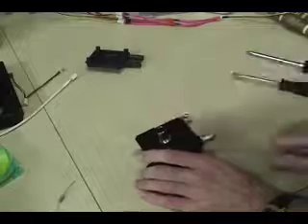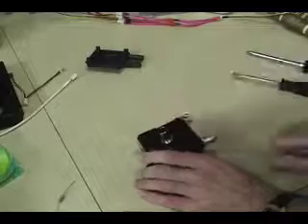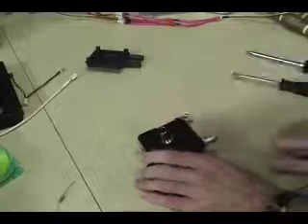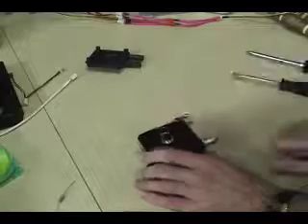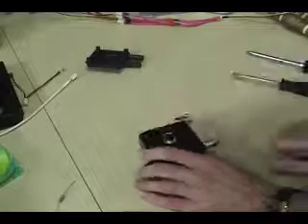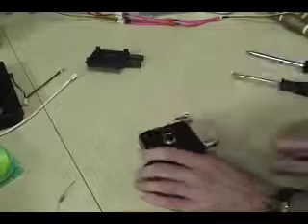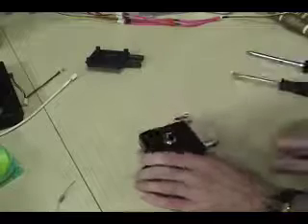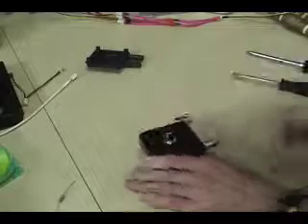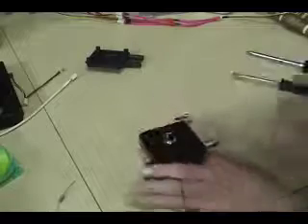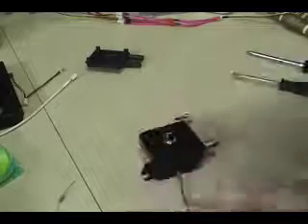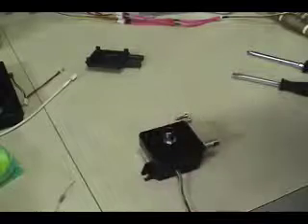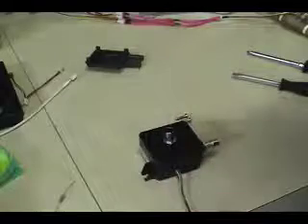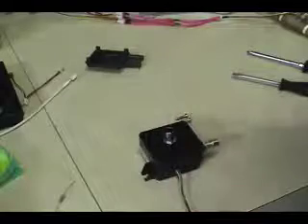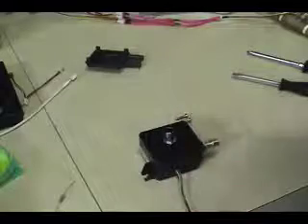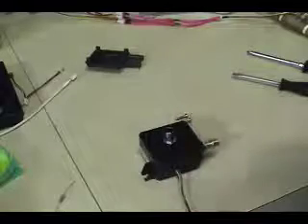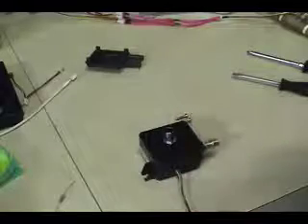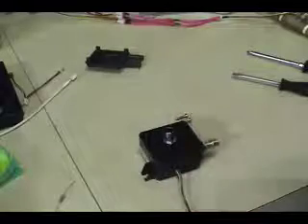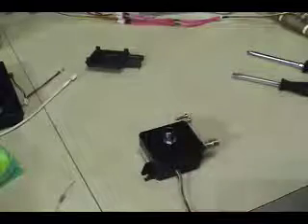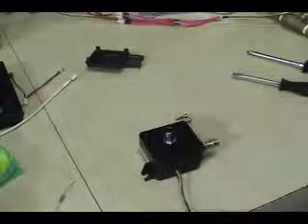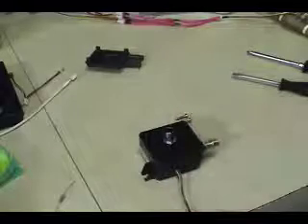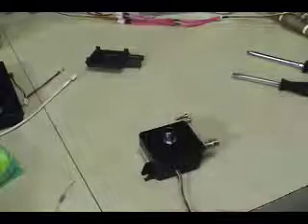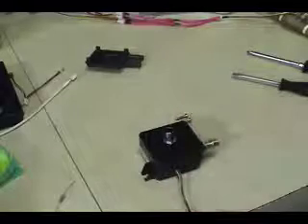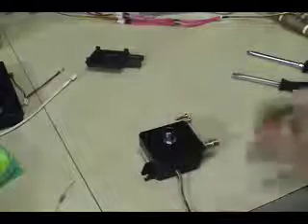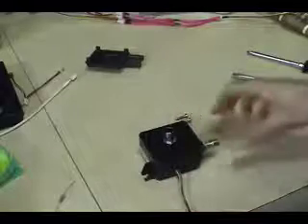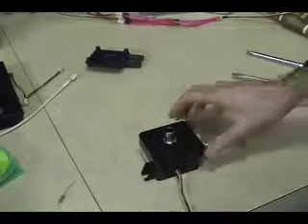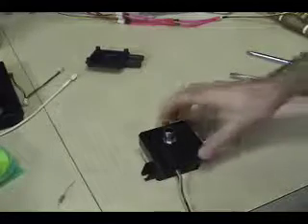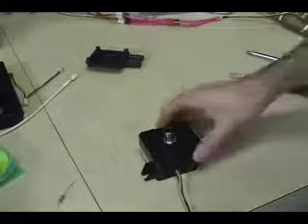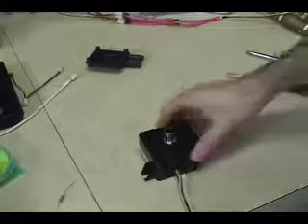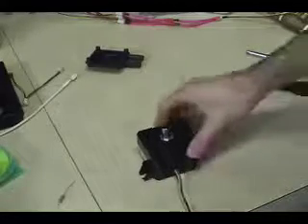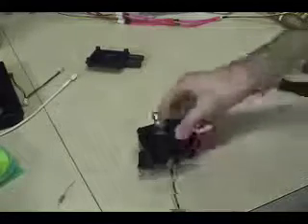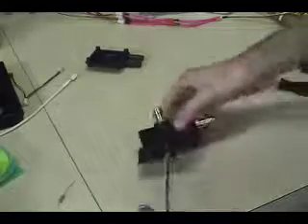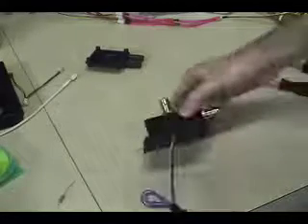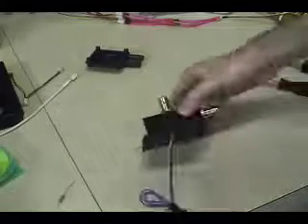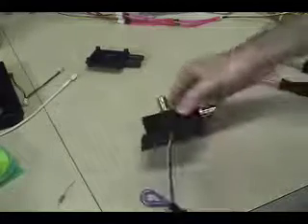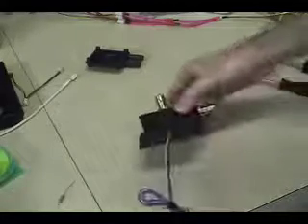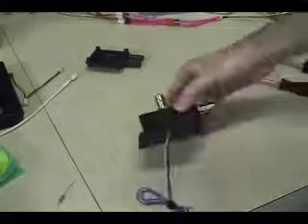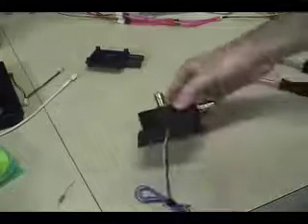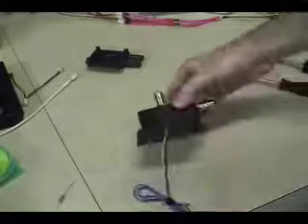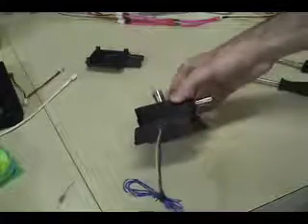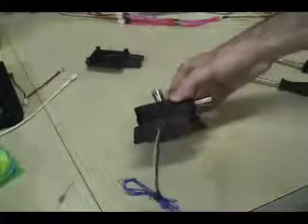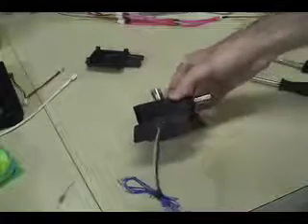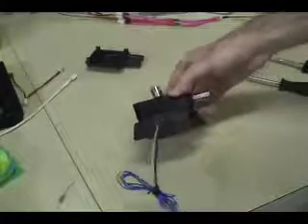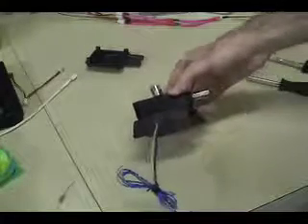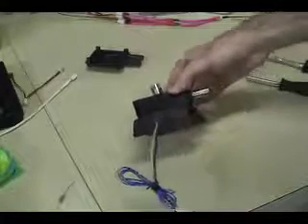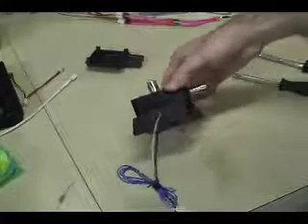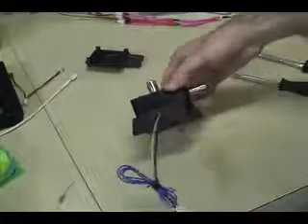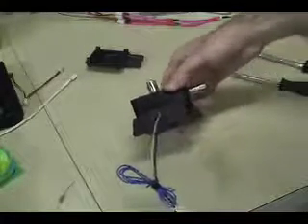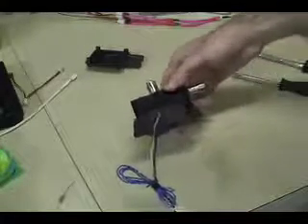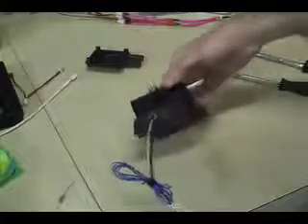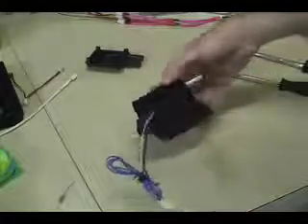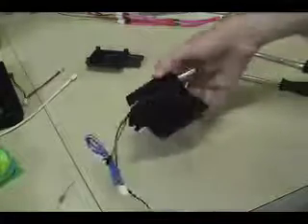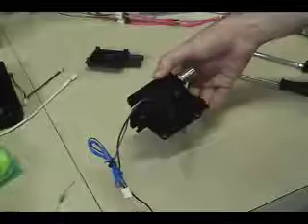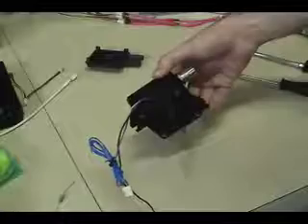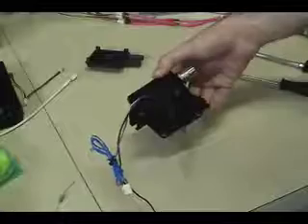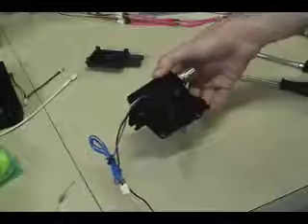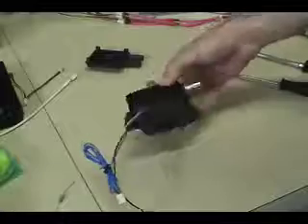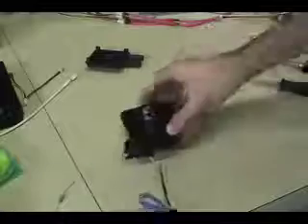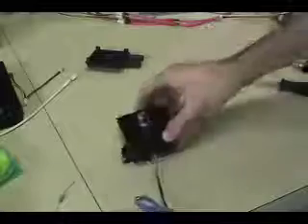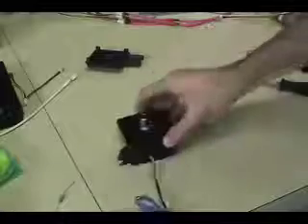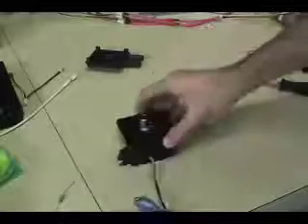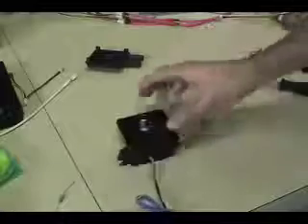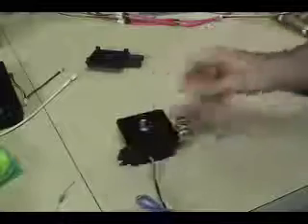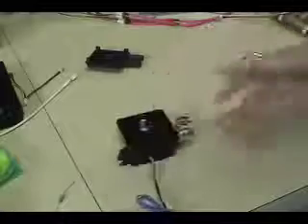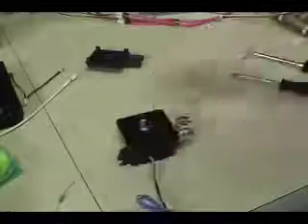That completes the process. Now you just hook some tubing to it and plug it in.